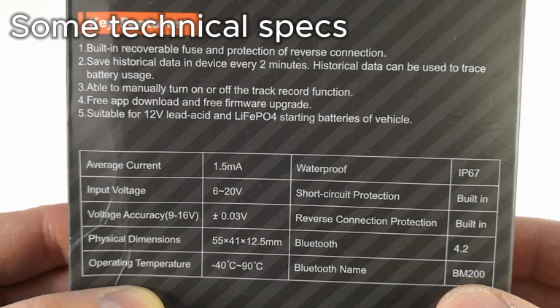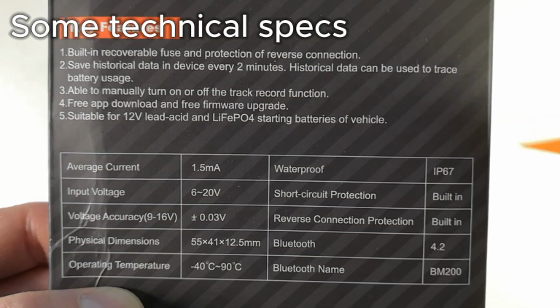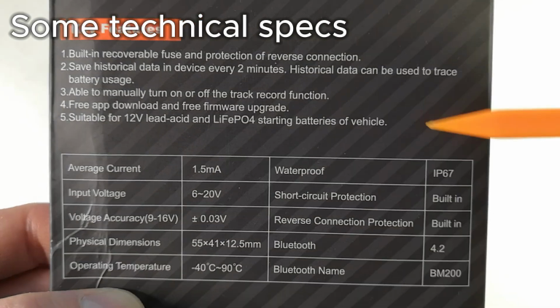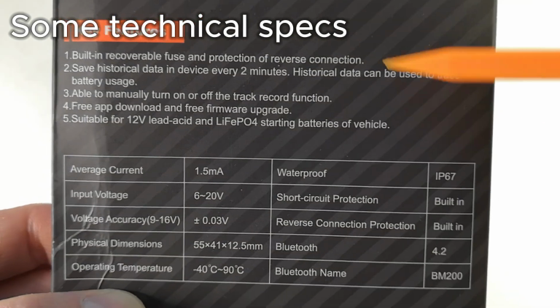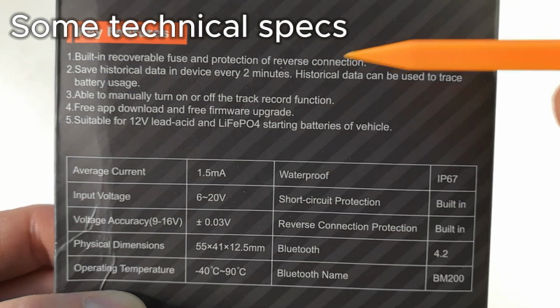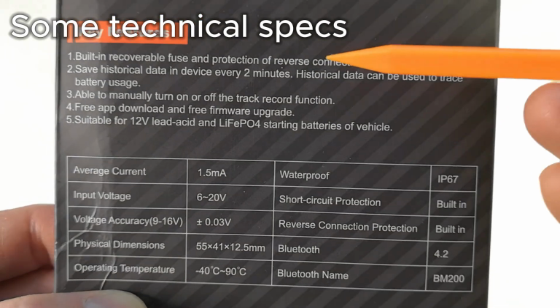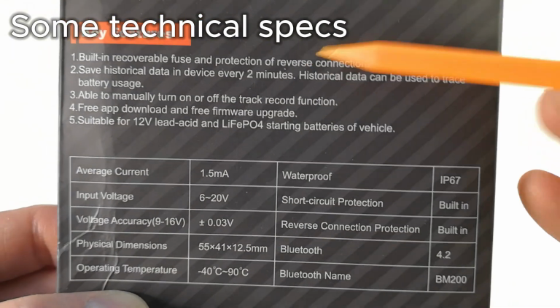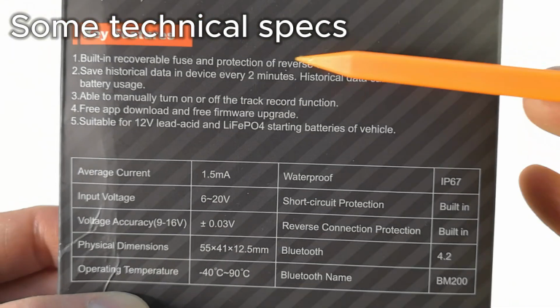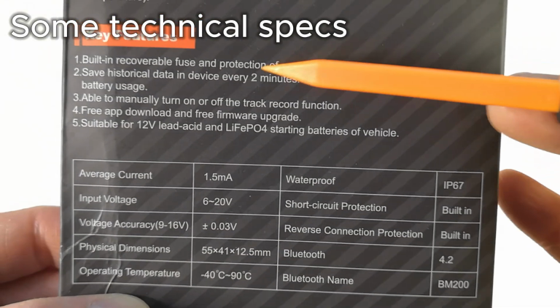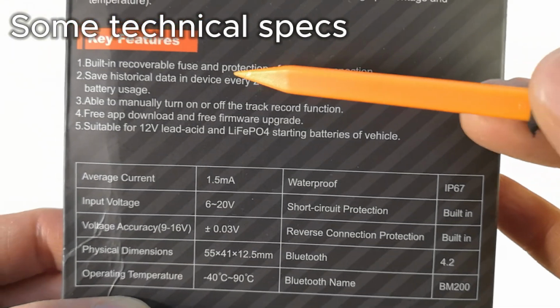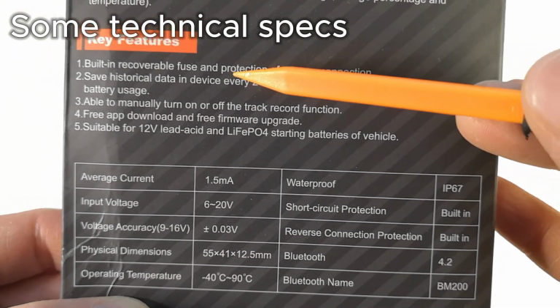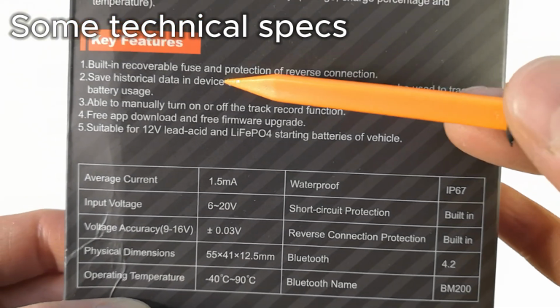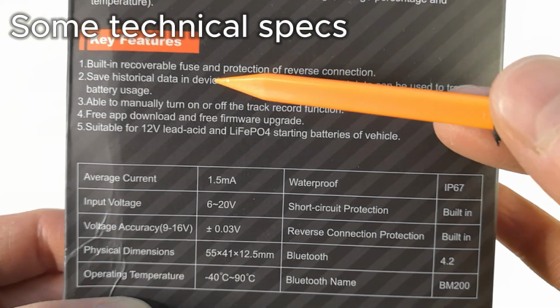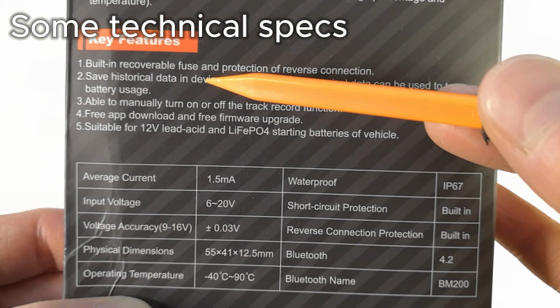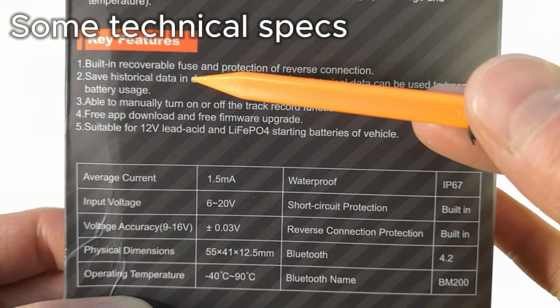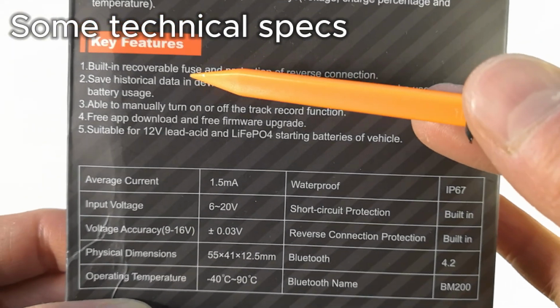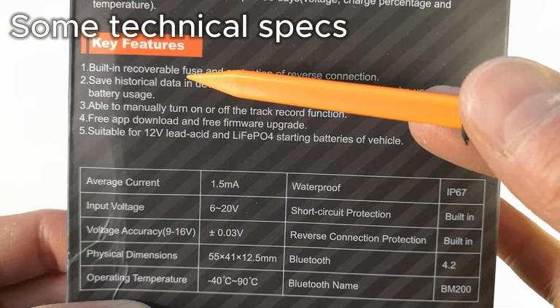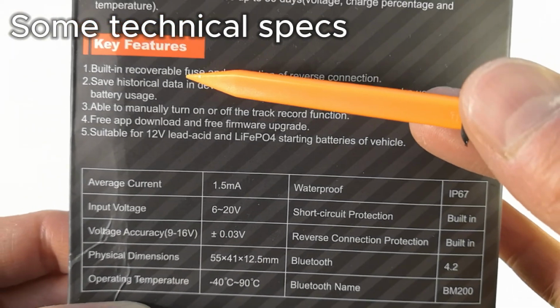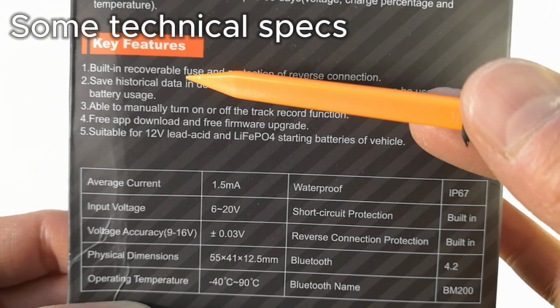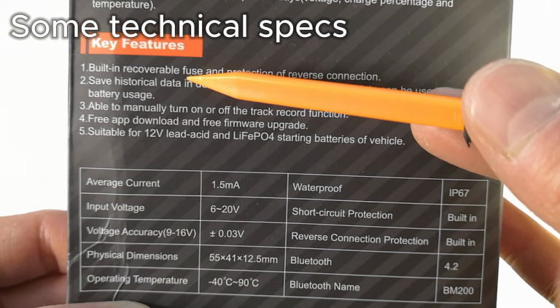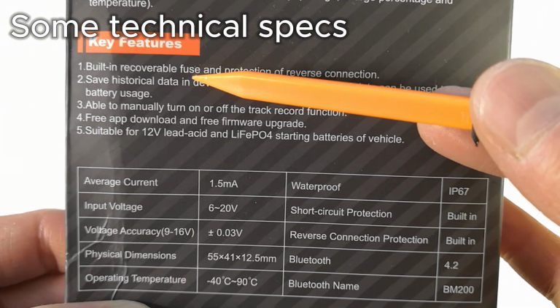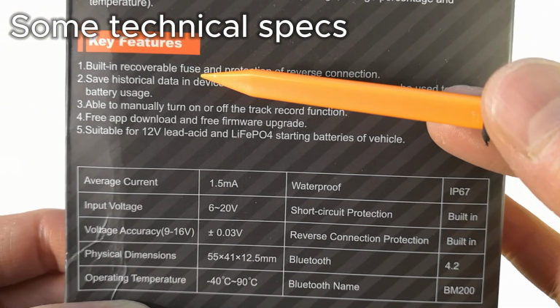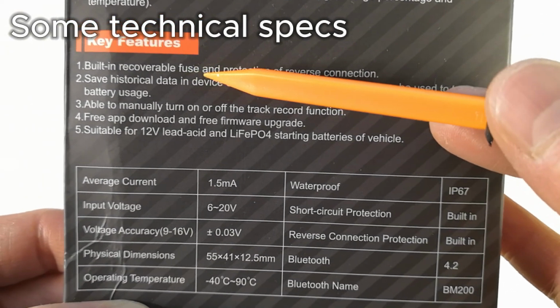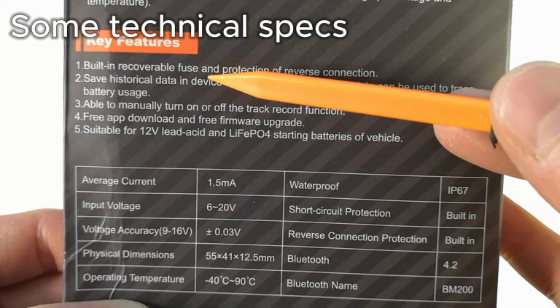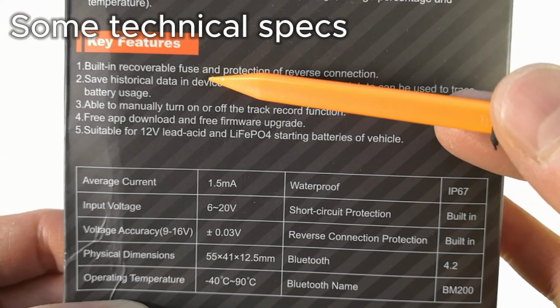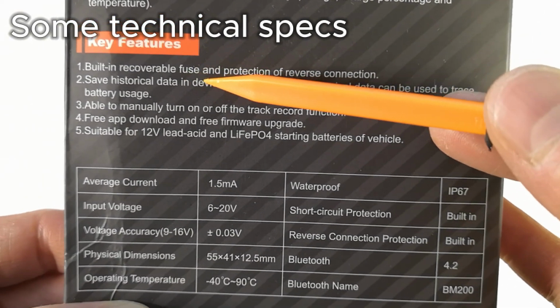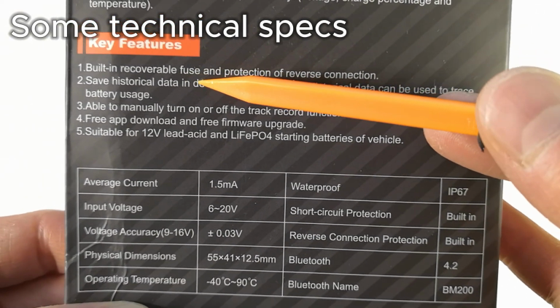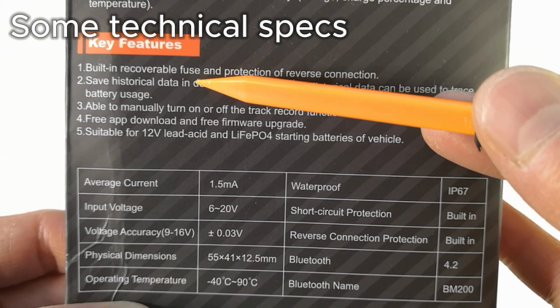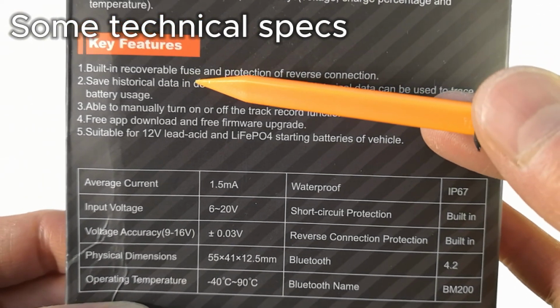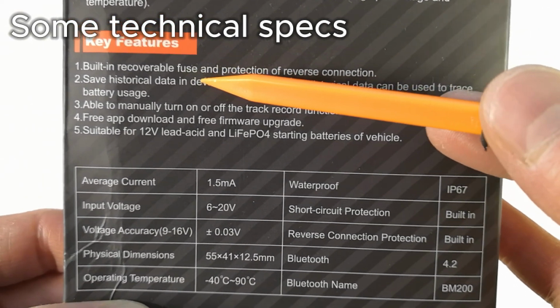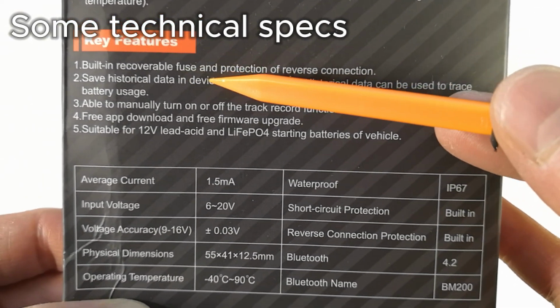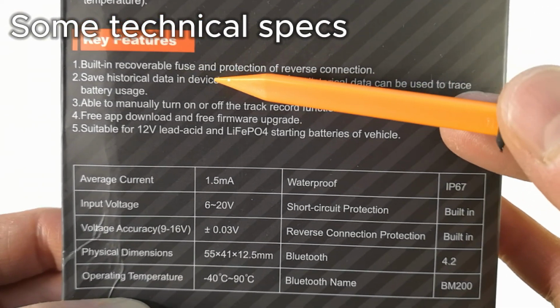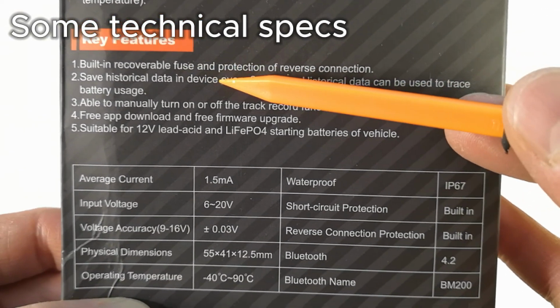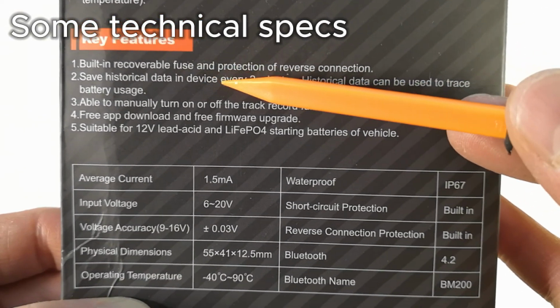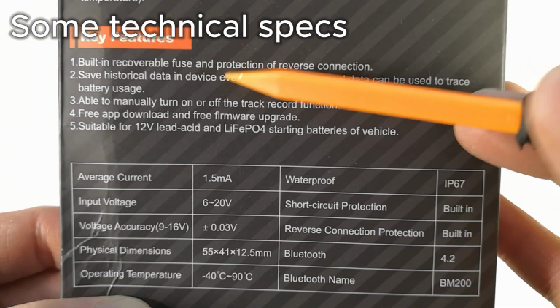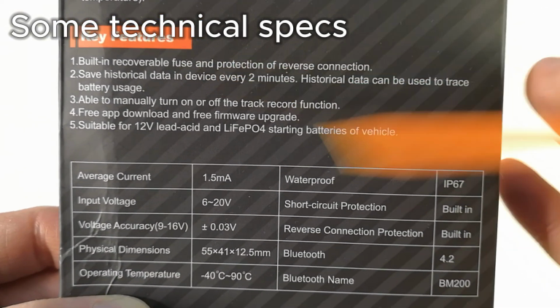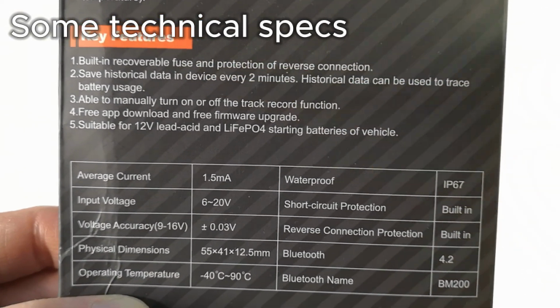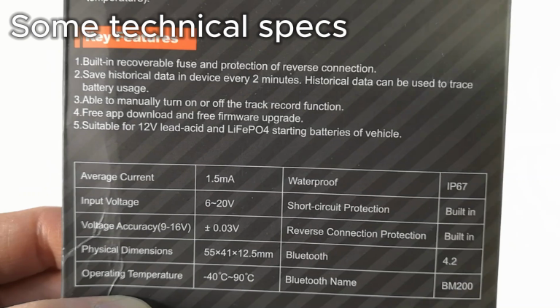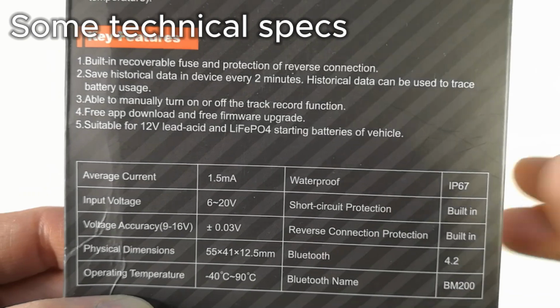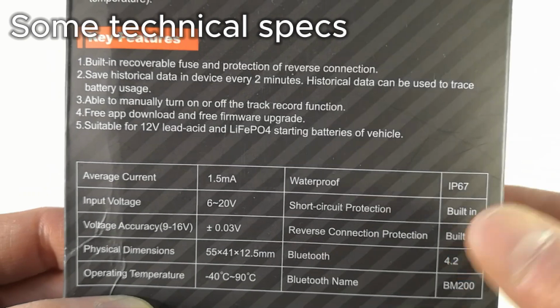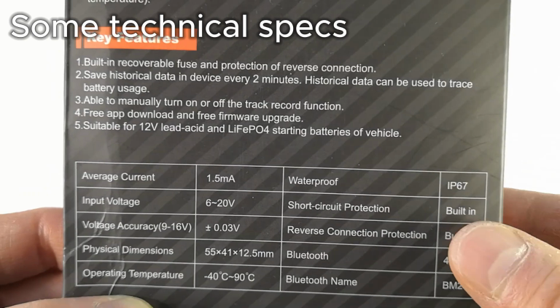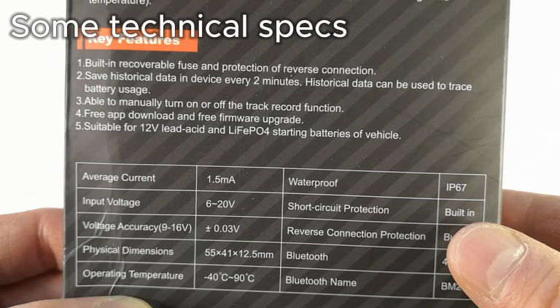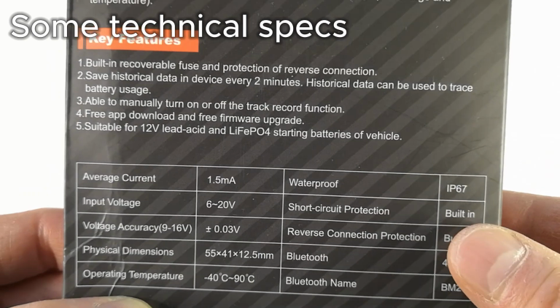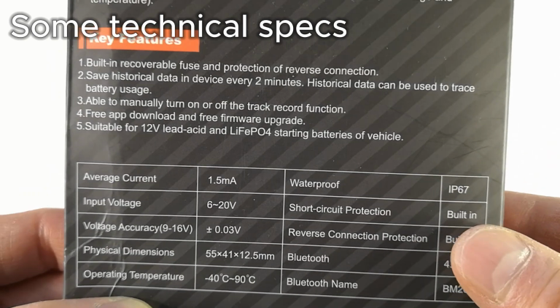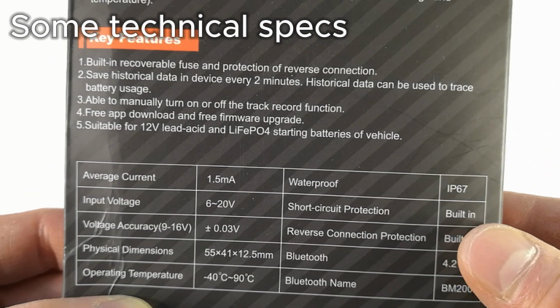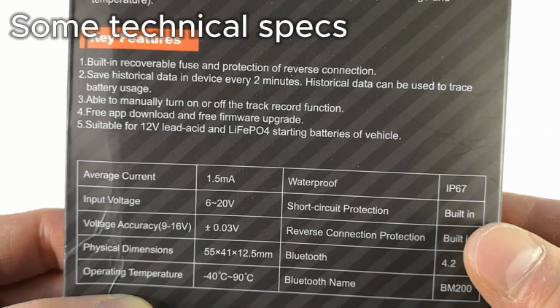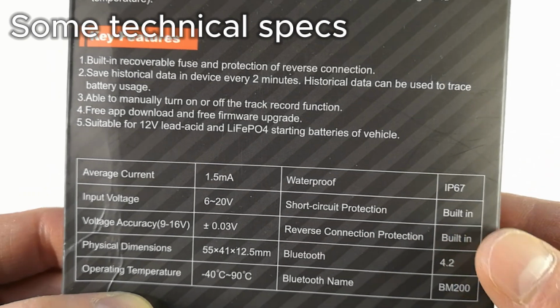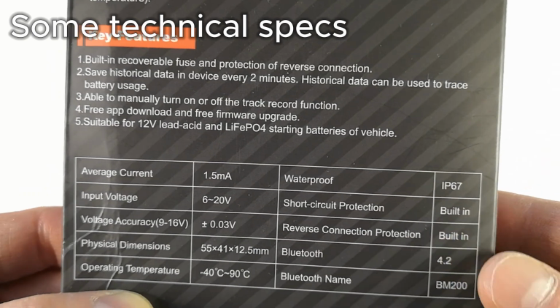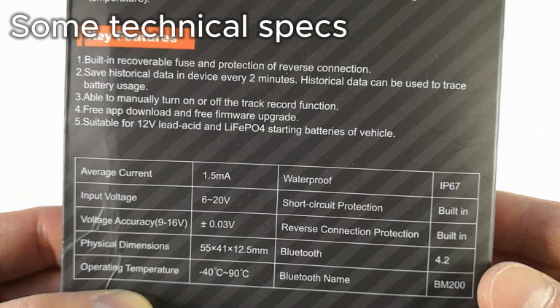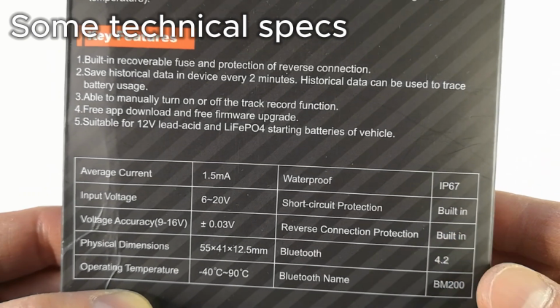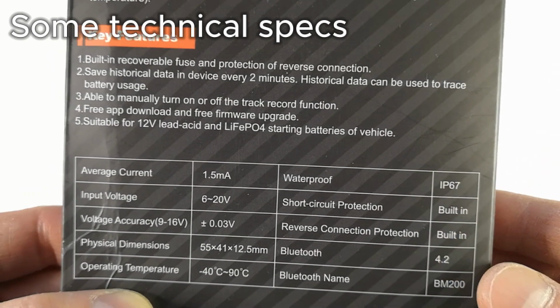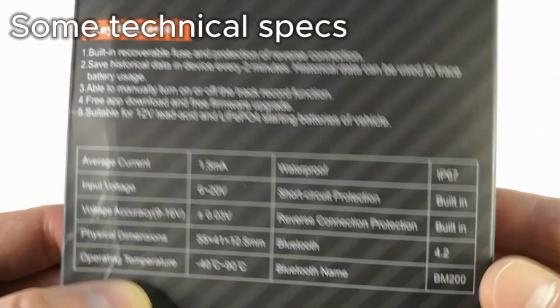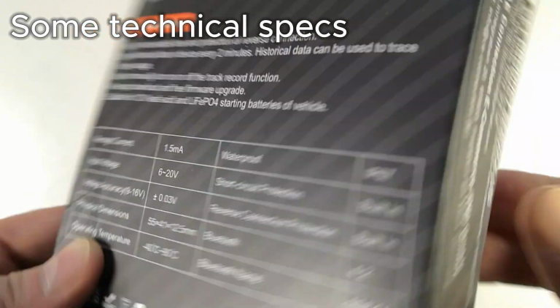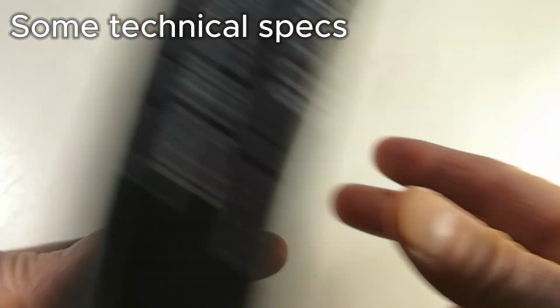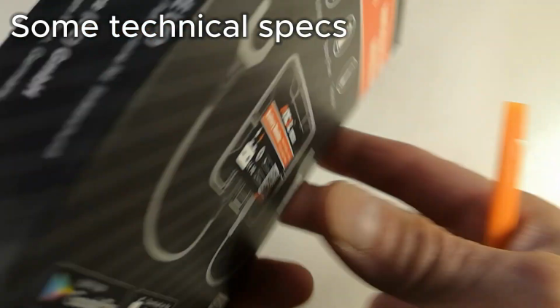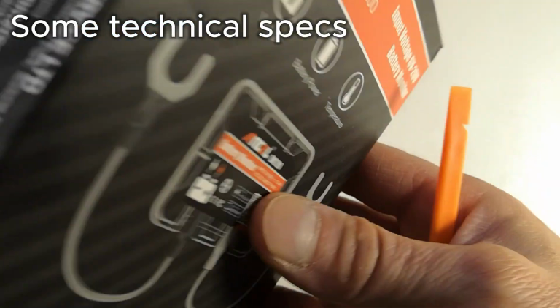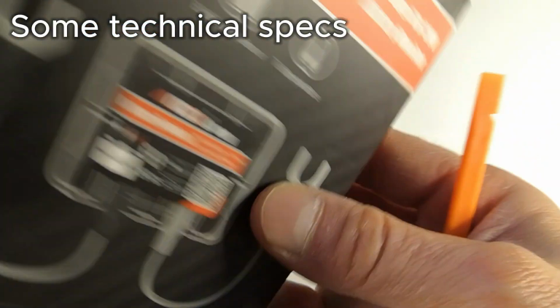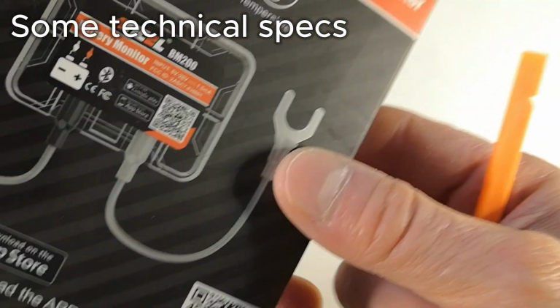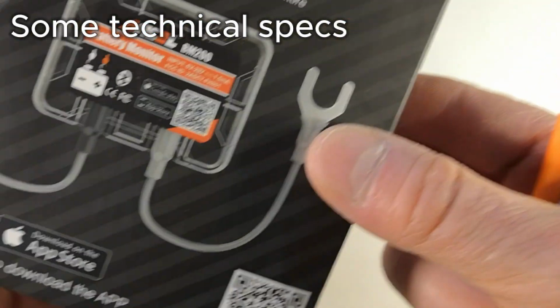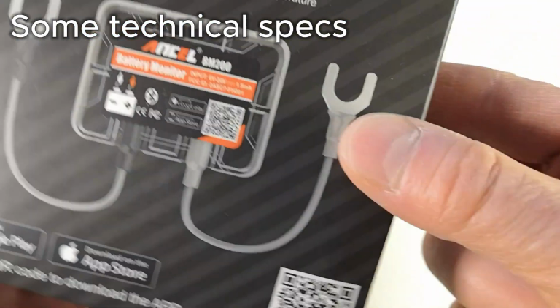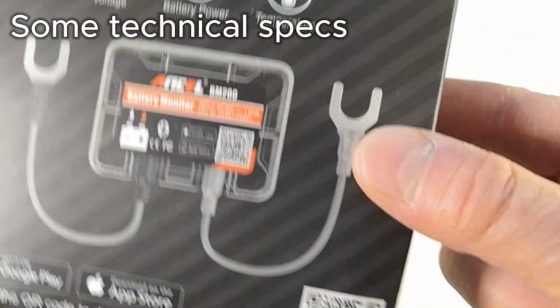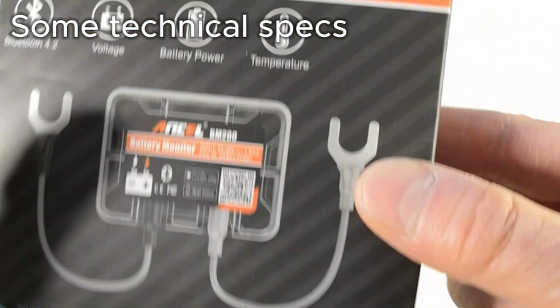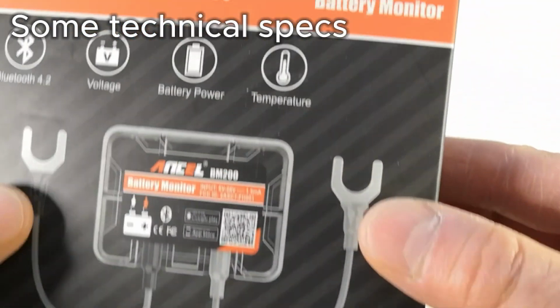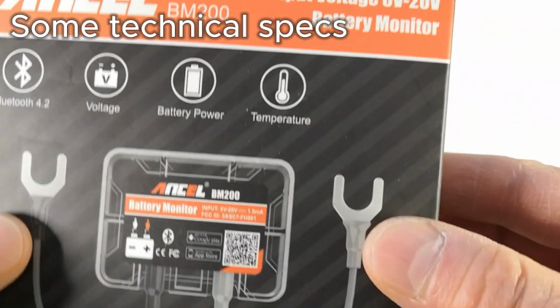It has an automatic fuse and reverse polarity protection. Even if you connect it the wrong way, it won't catch fire.